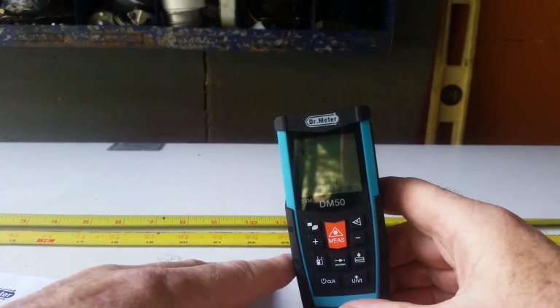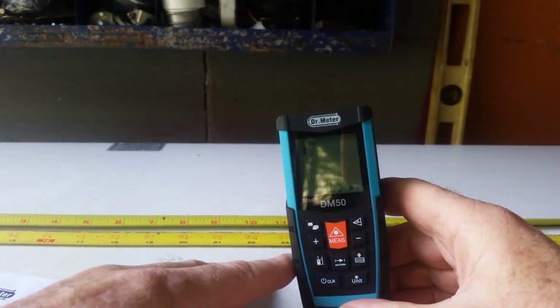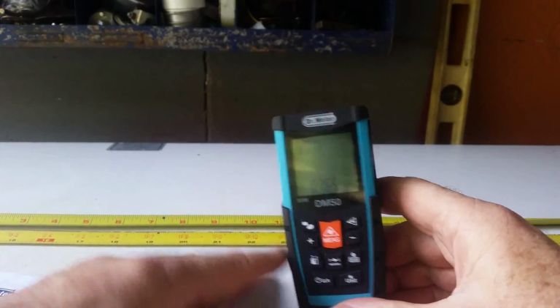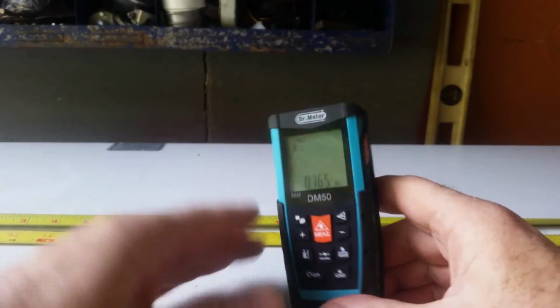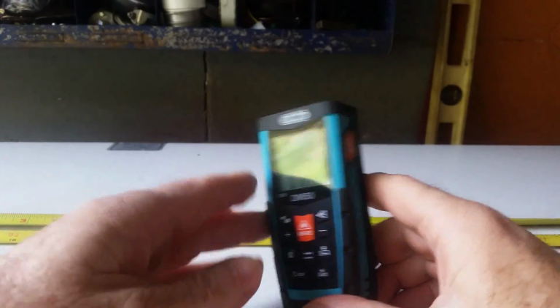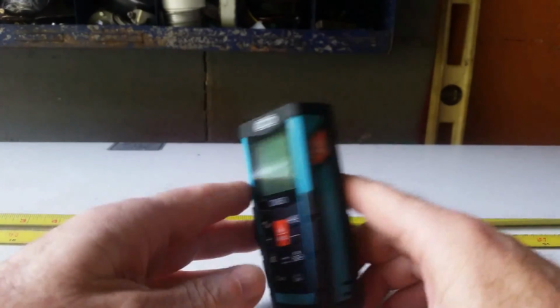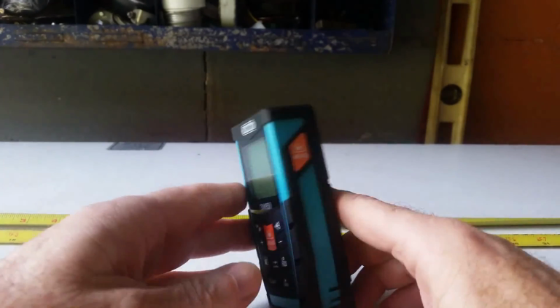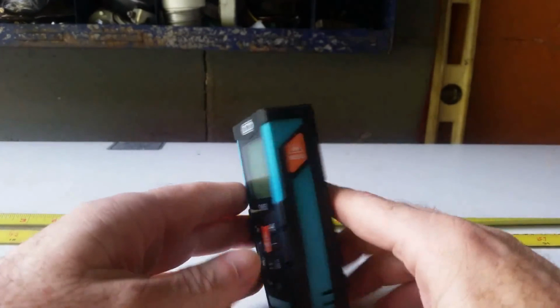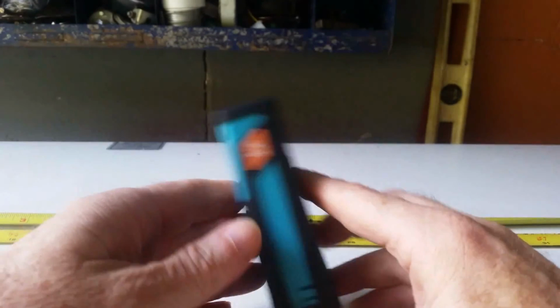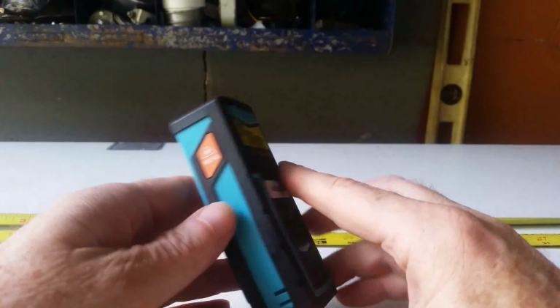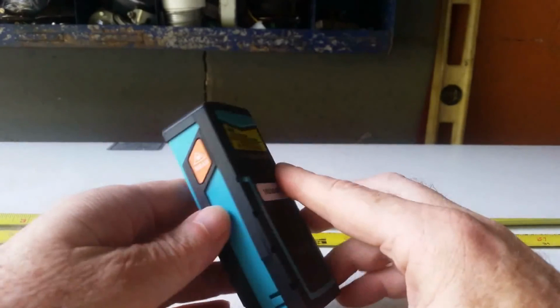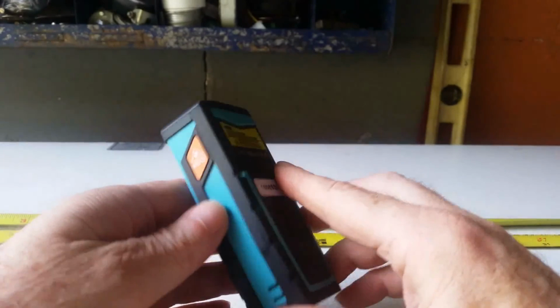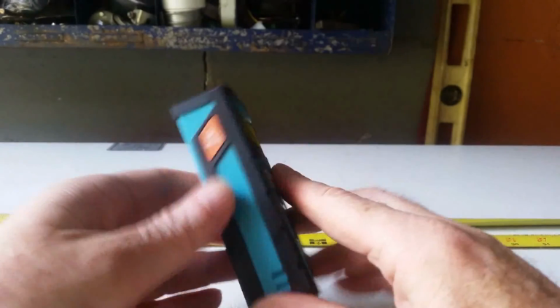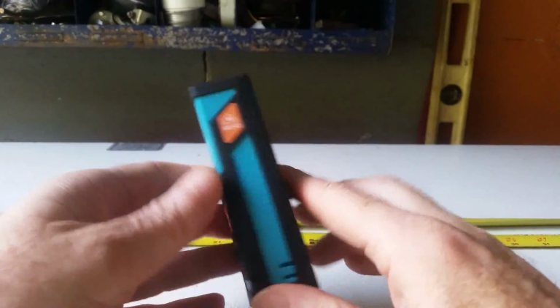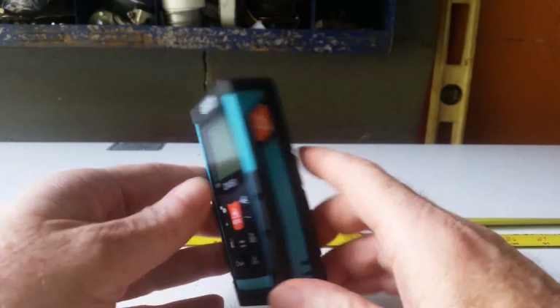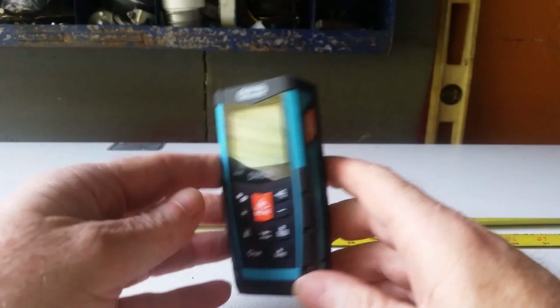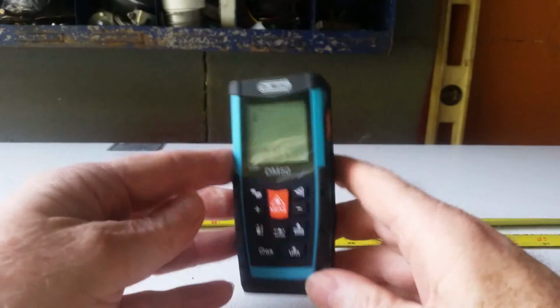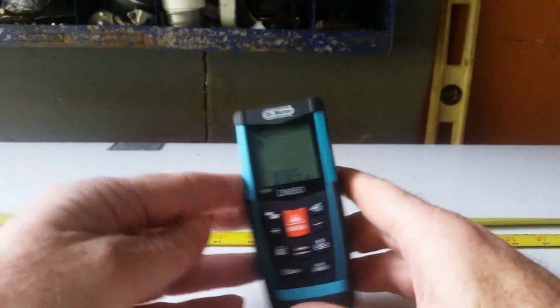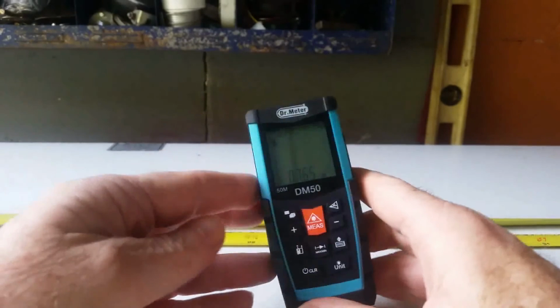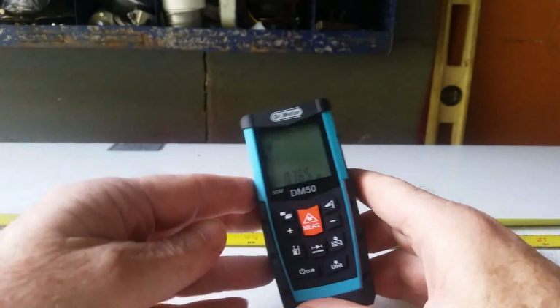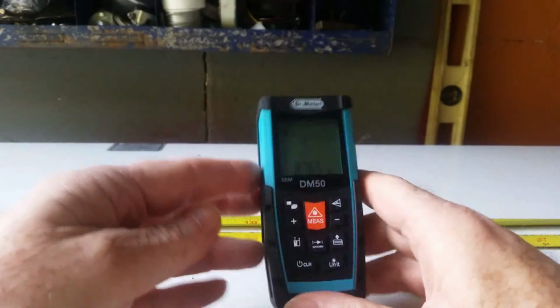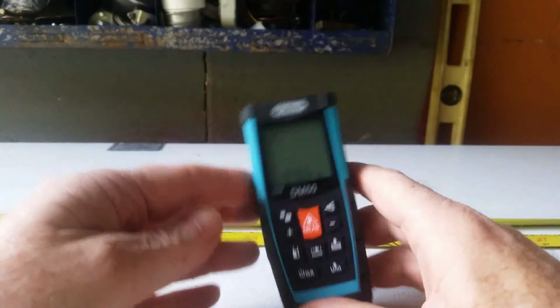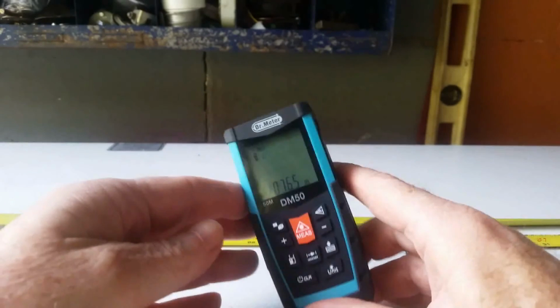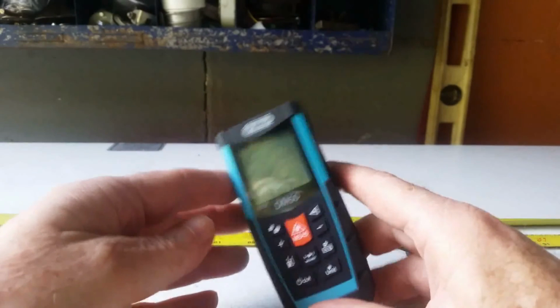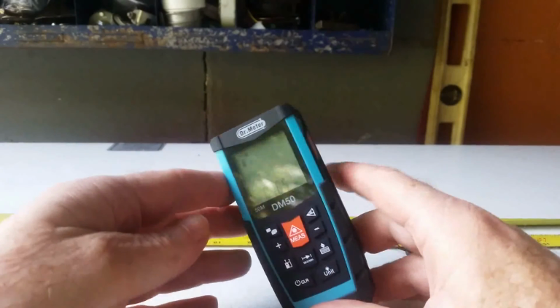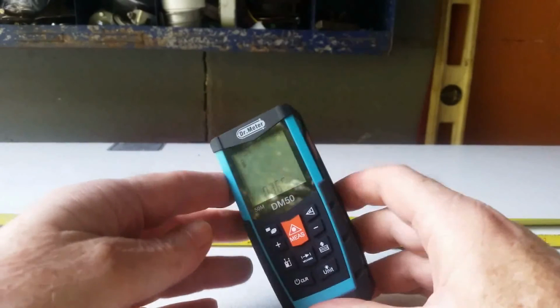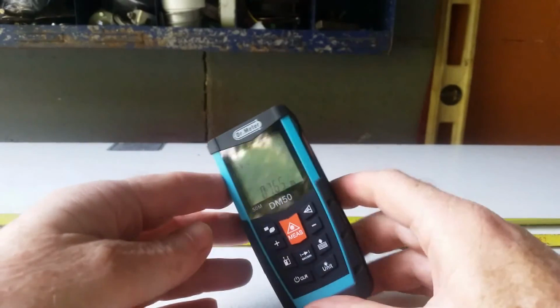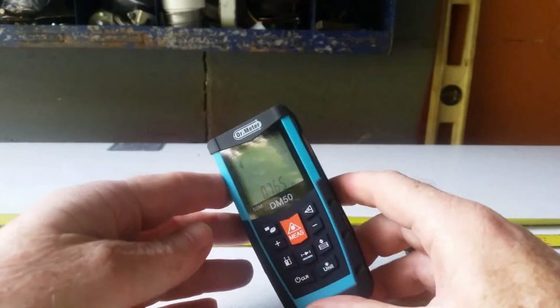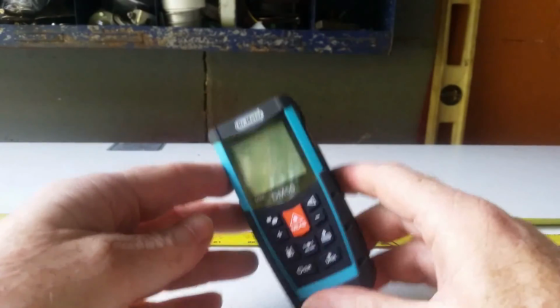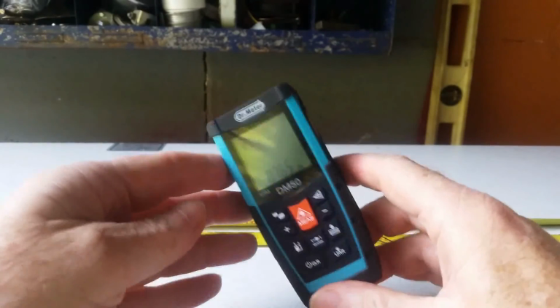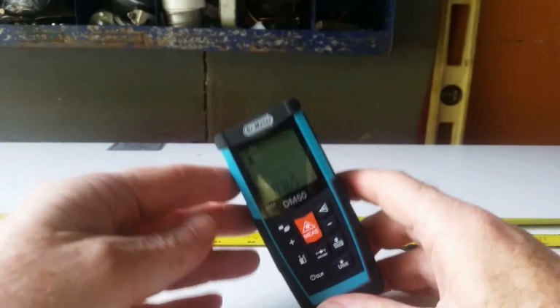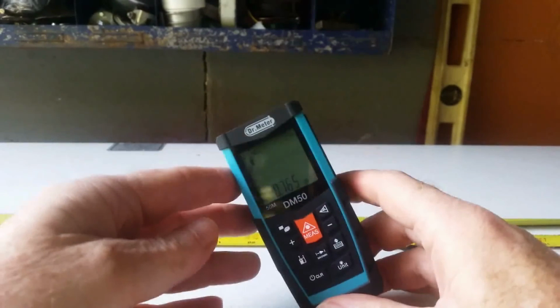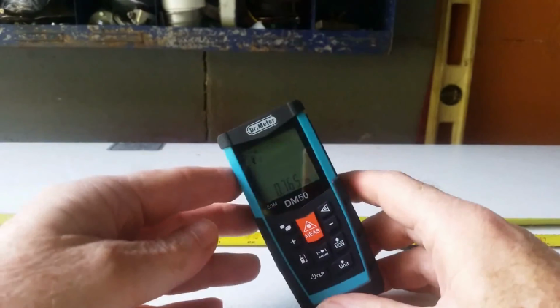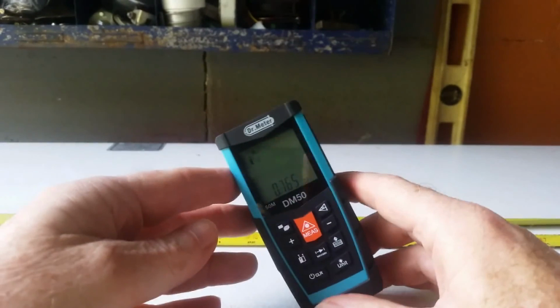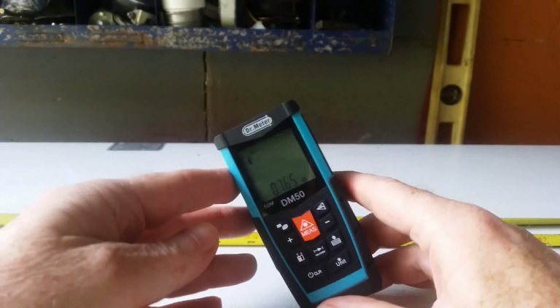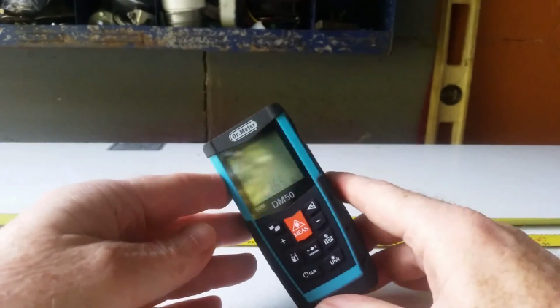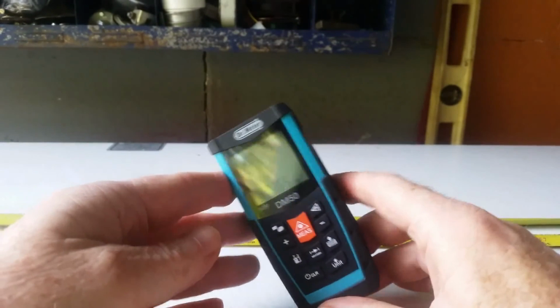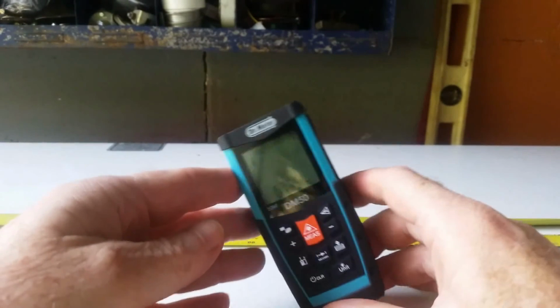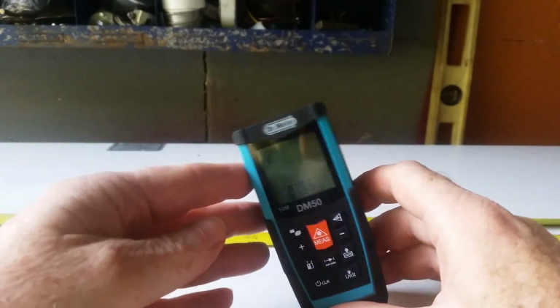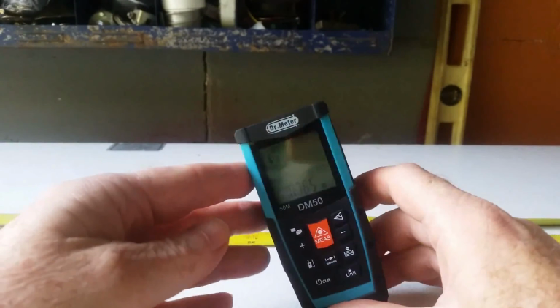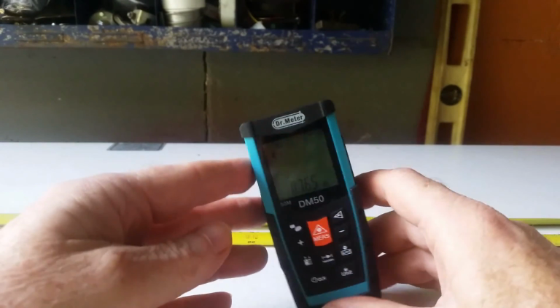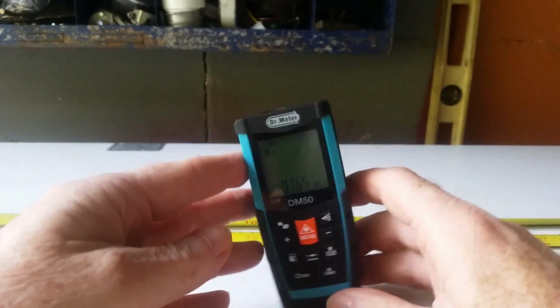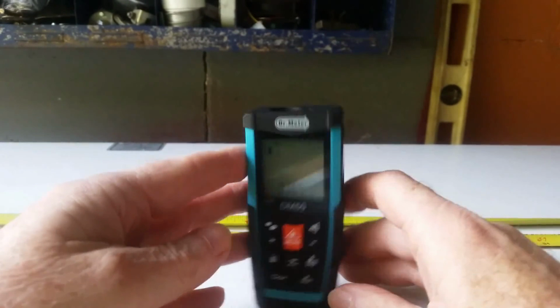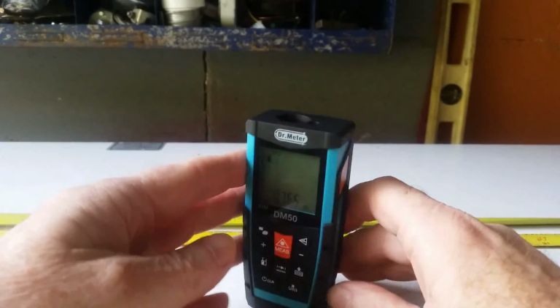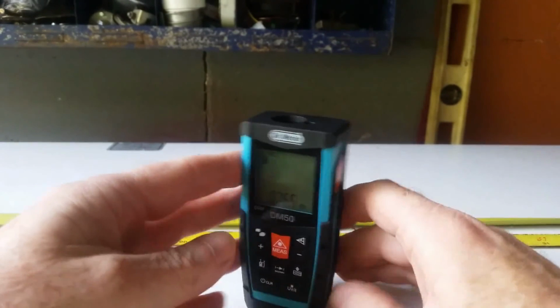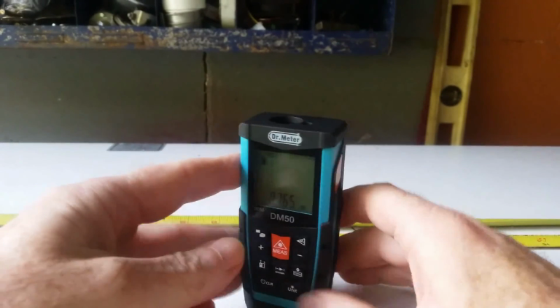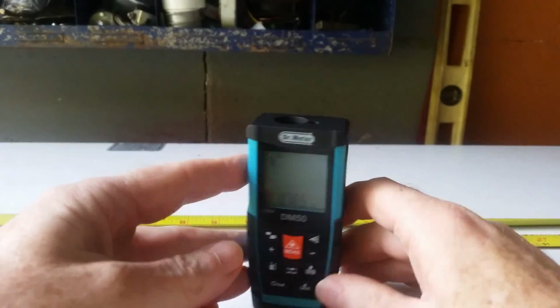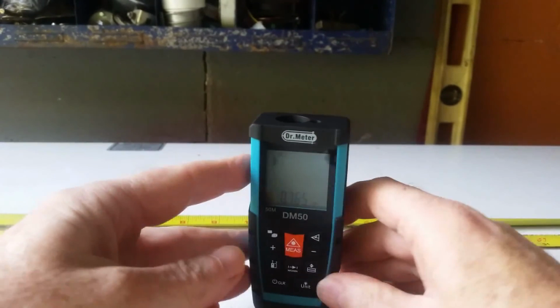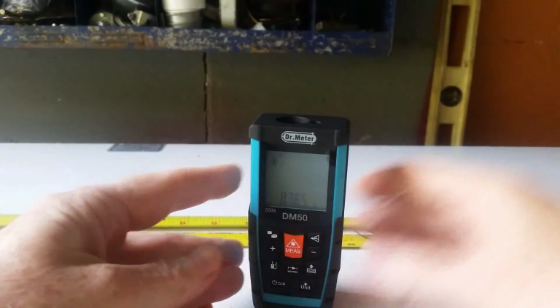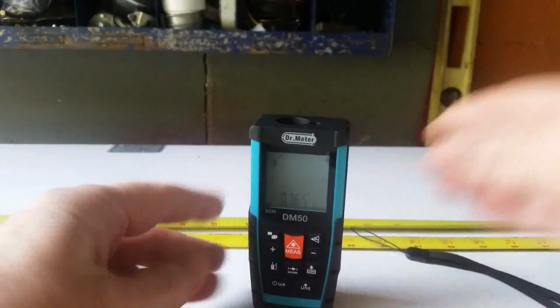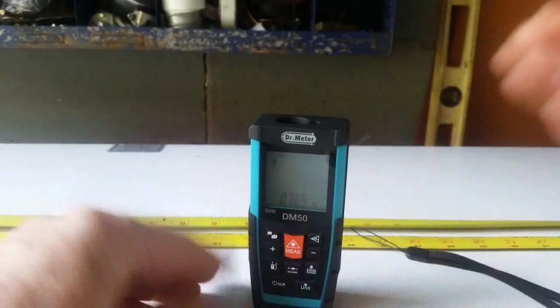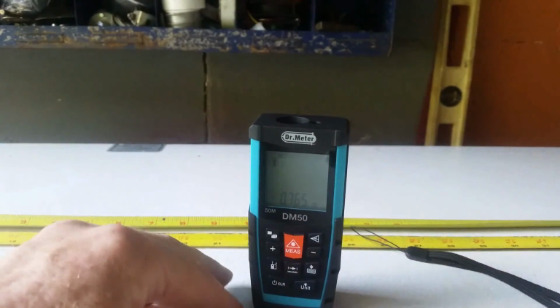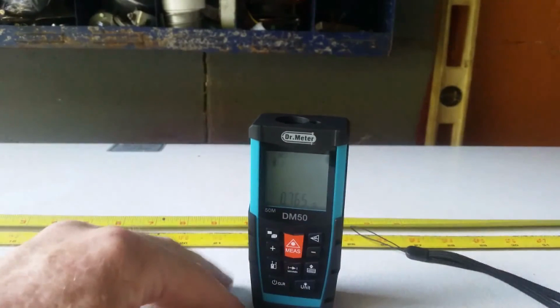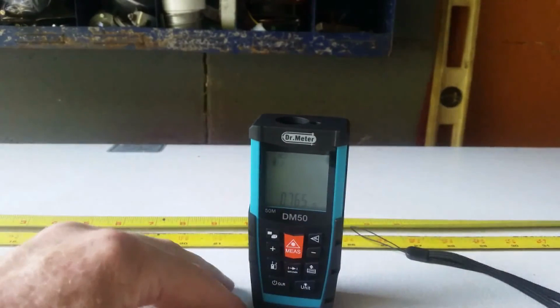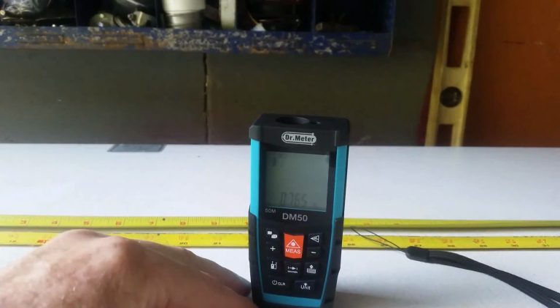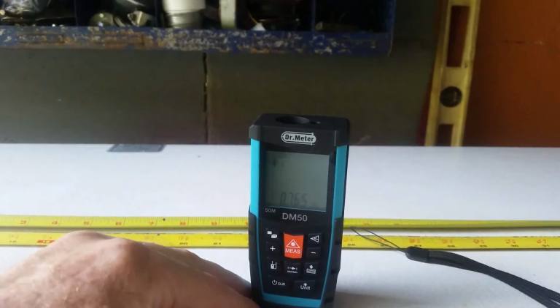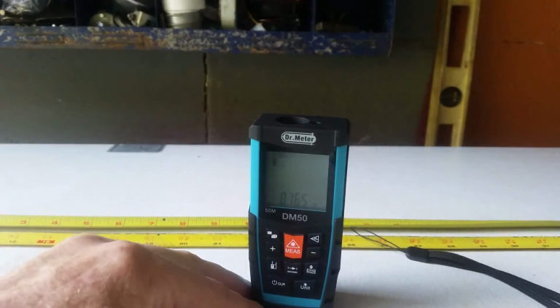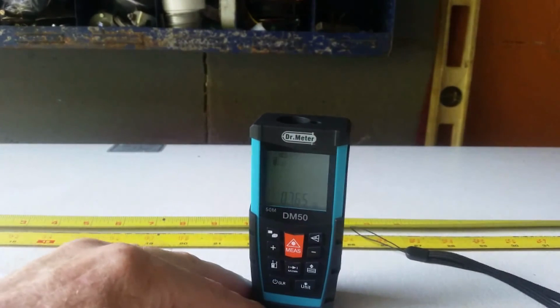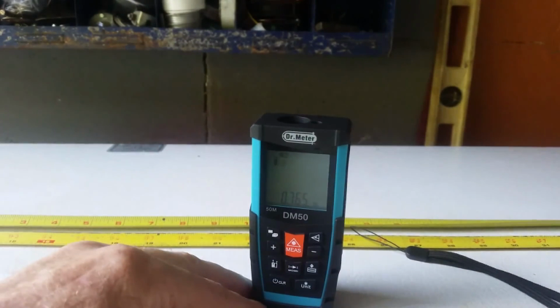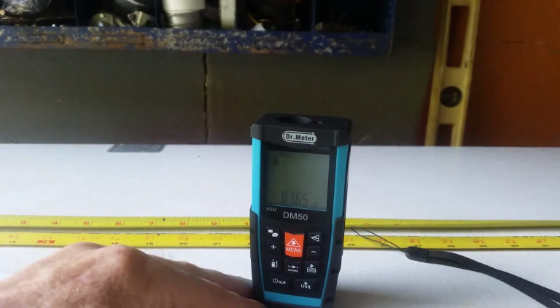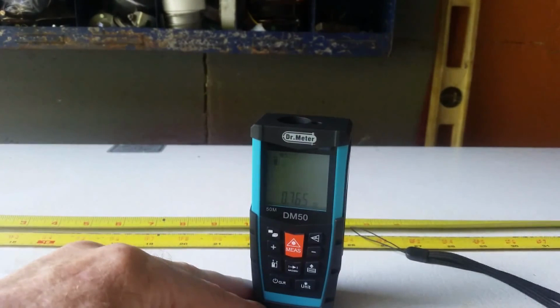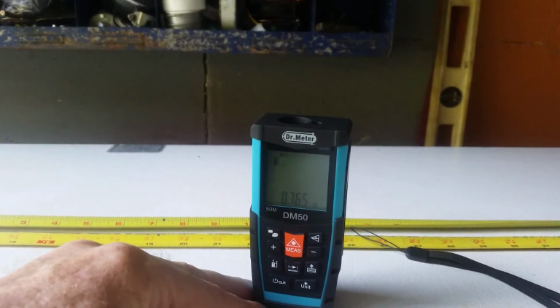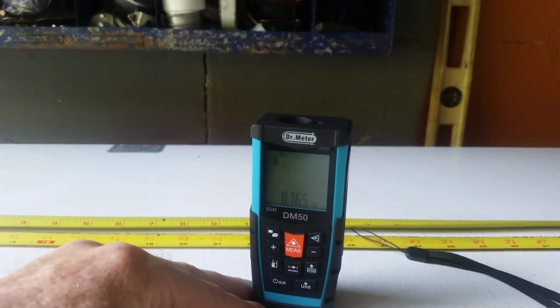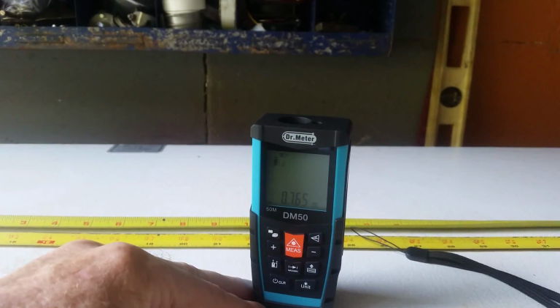So there you go. There are a few little weird things about it, but as a whole it is an accurate meter and I think you'll probably enjoy it. Good luck and have fun with it.